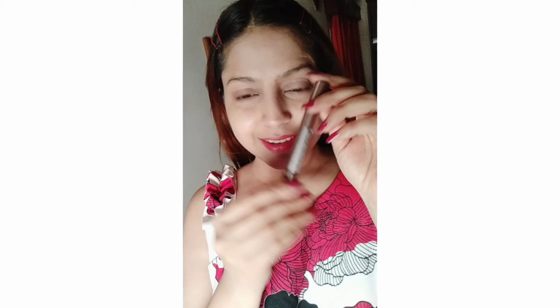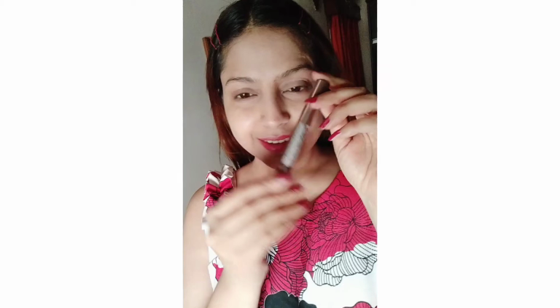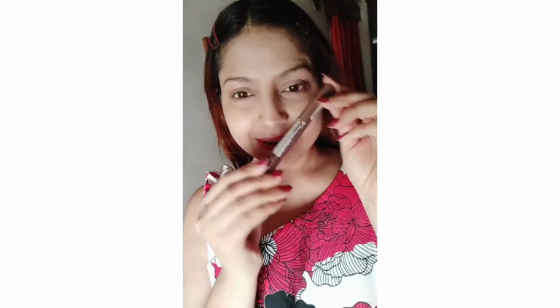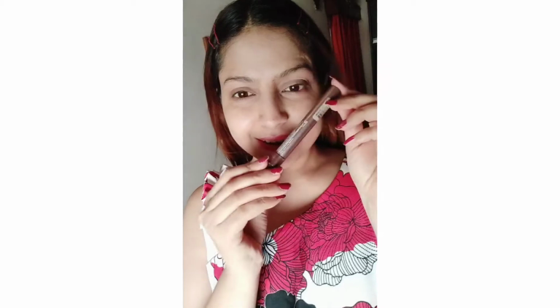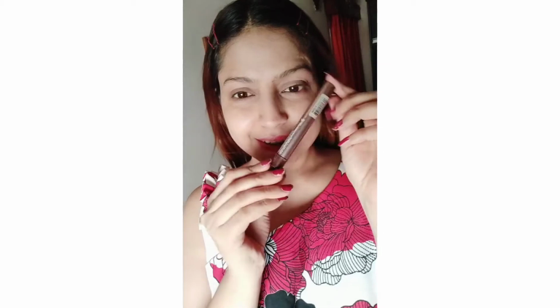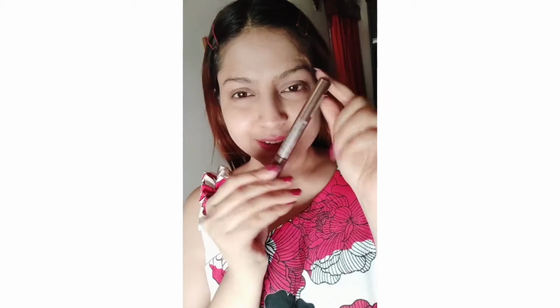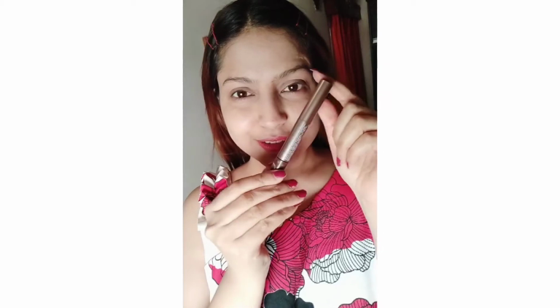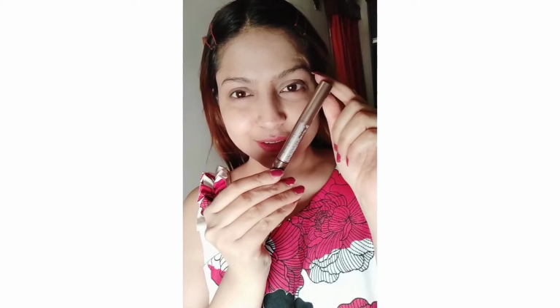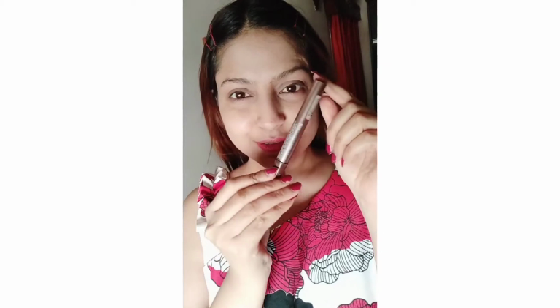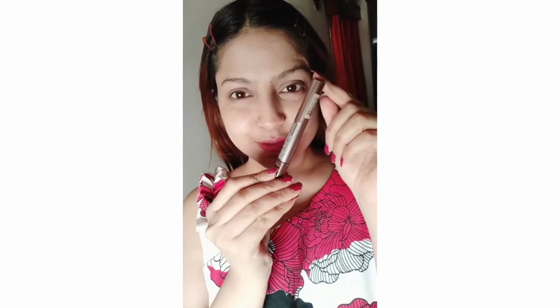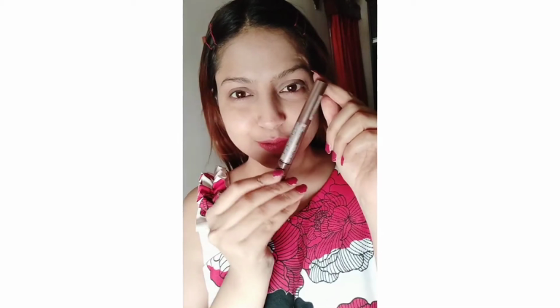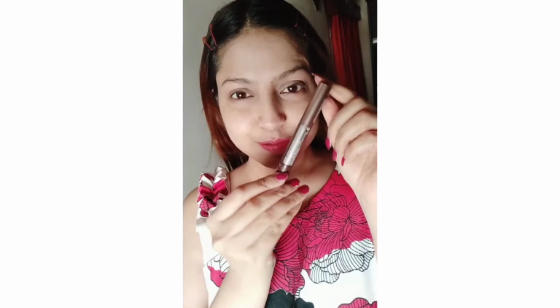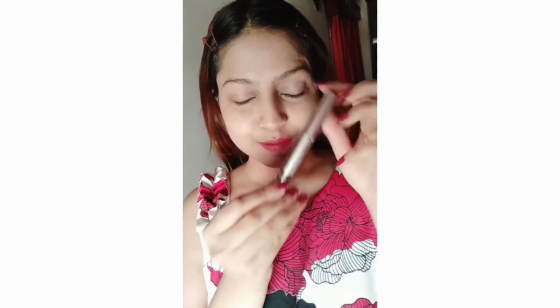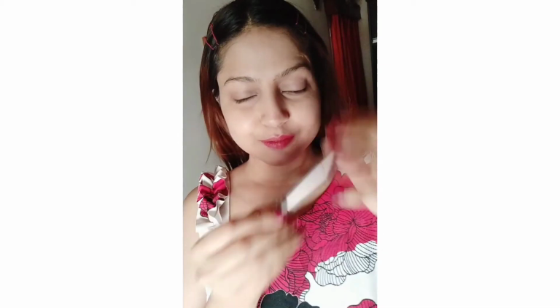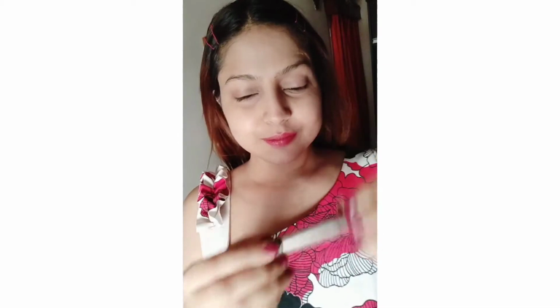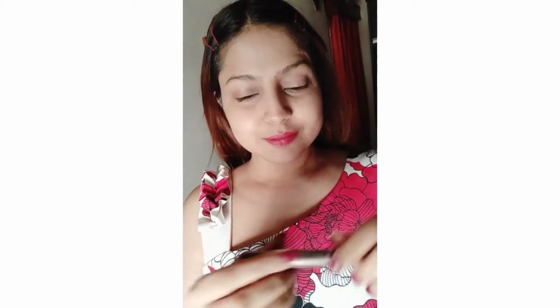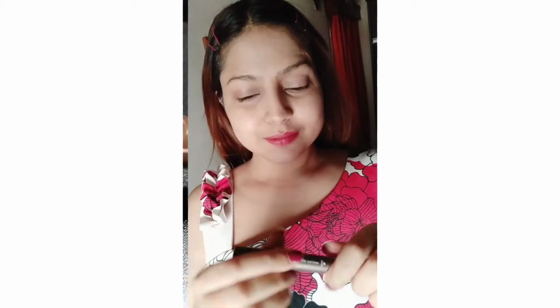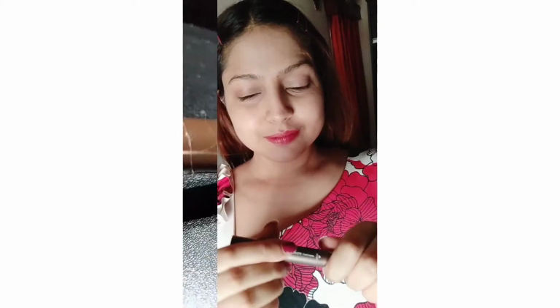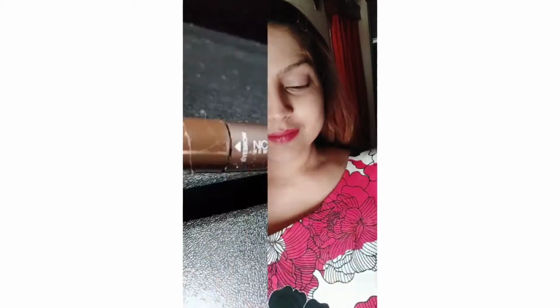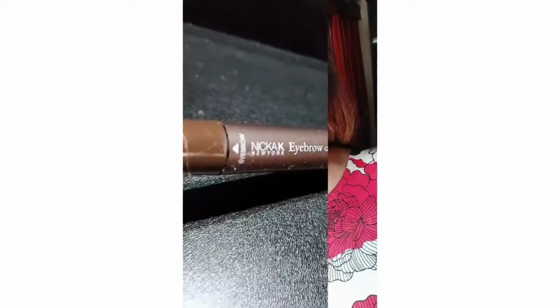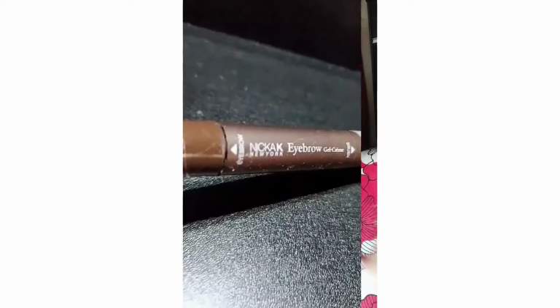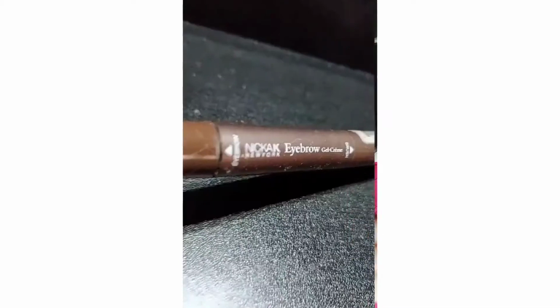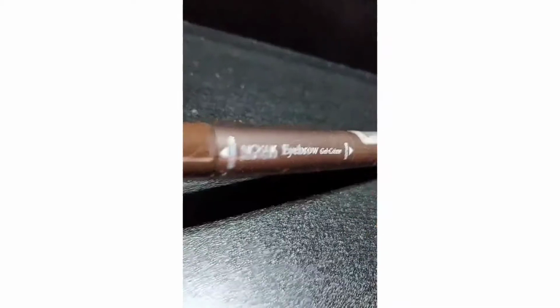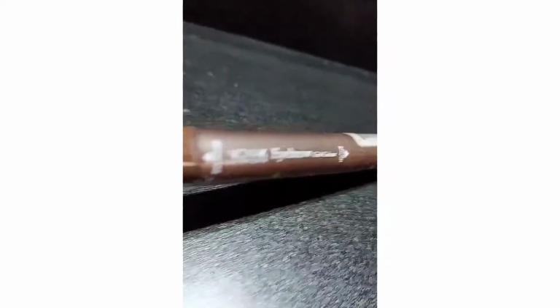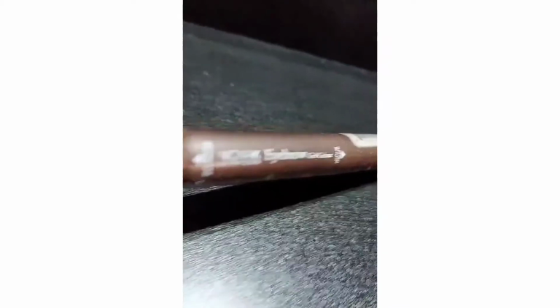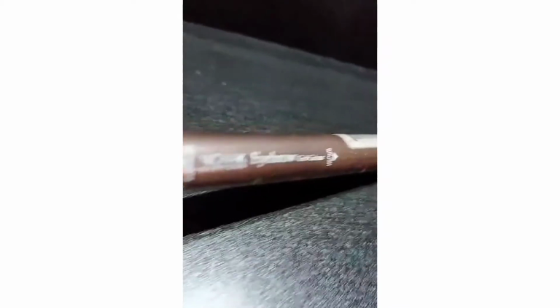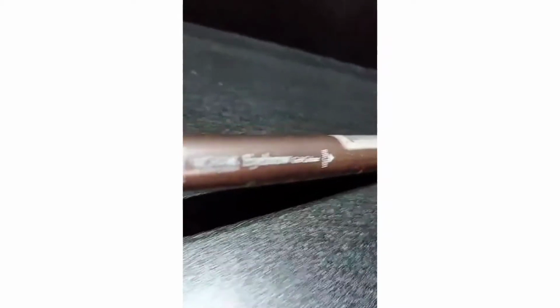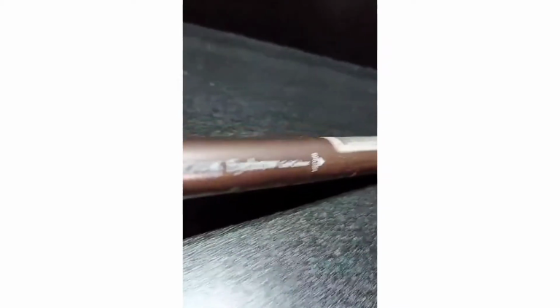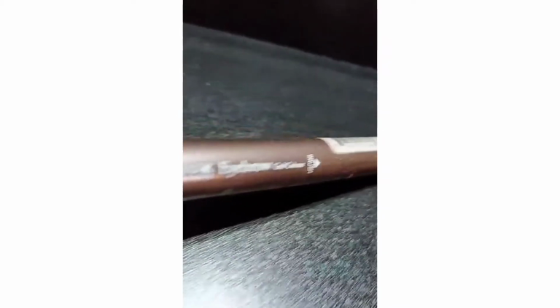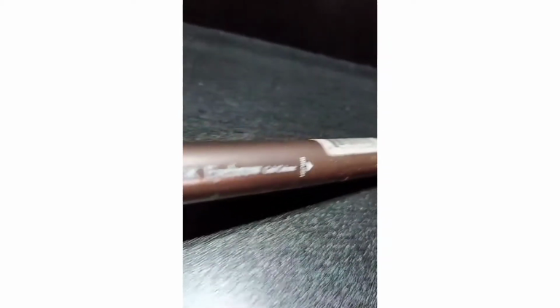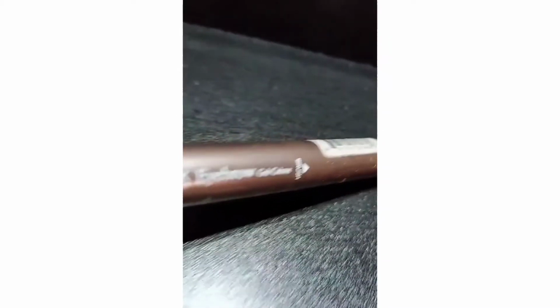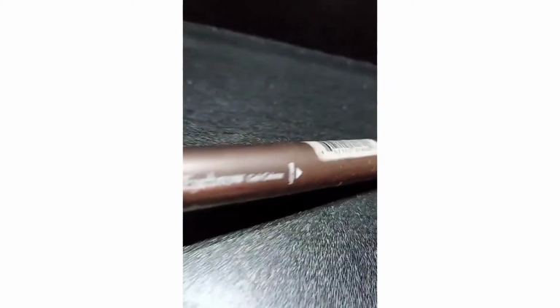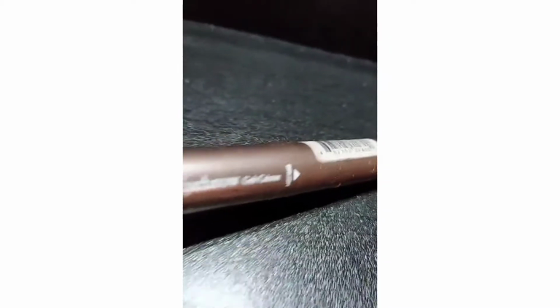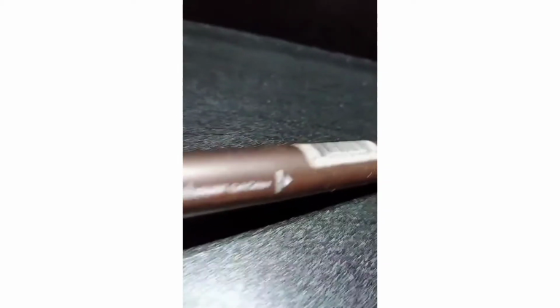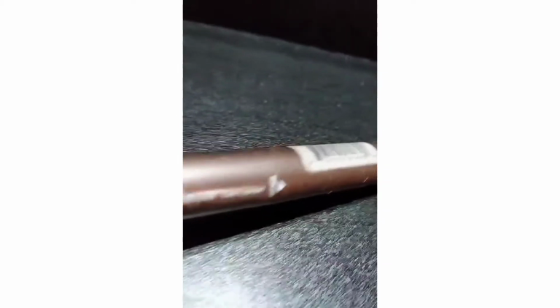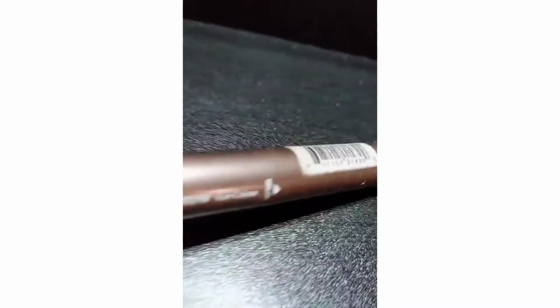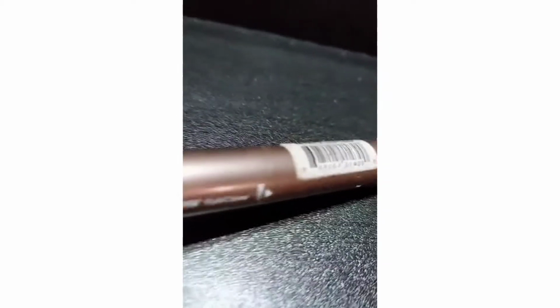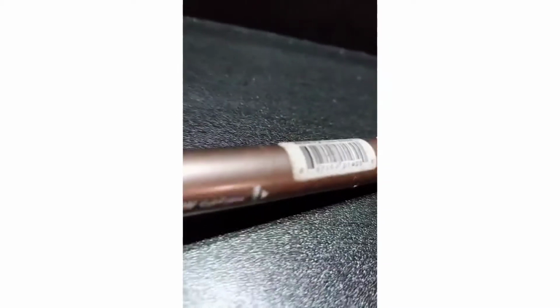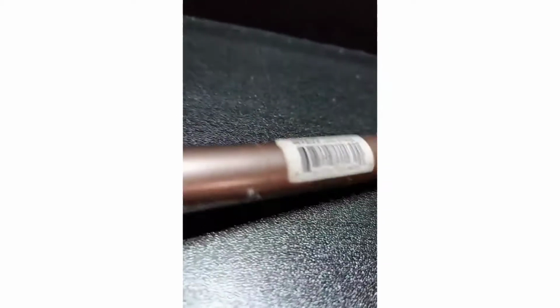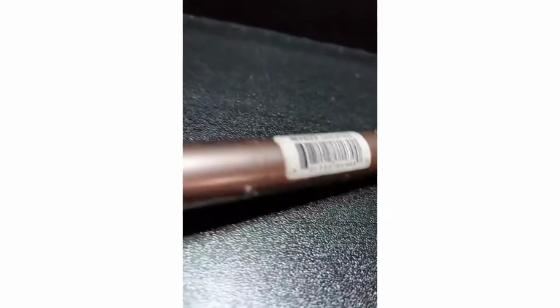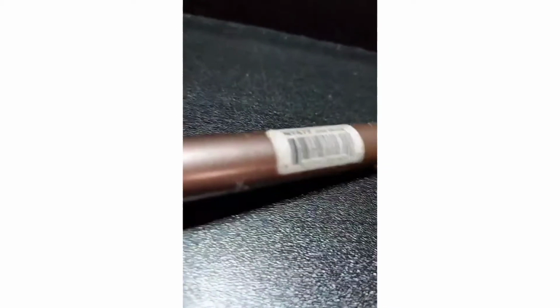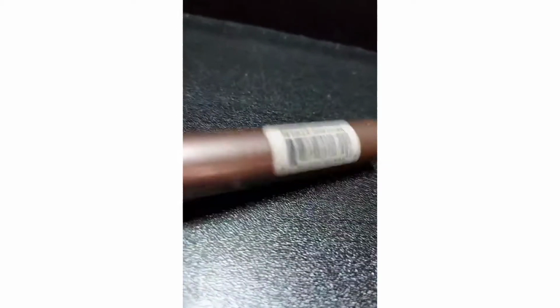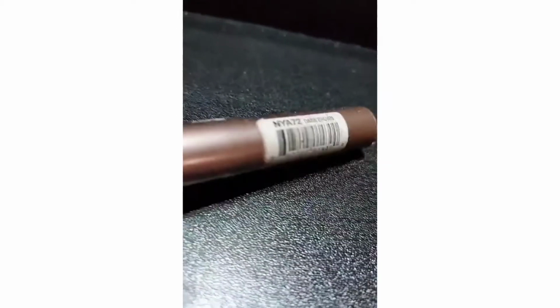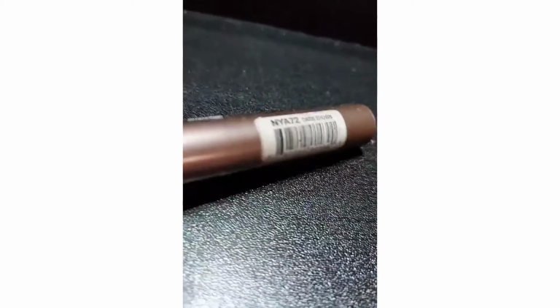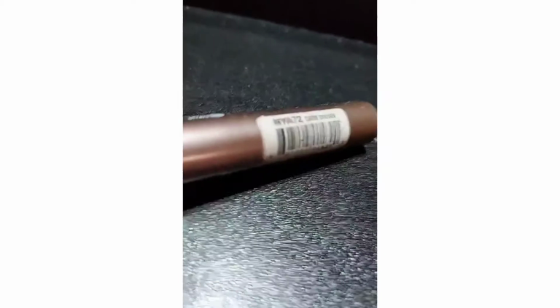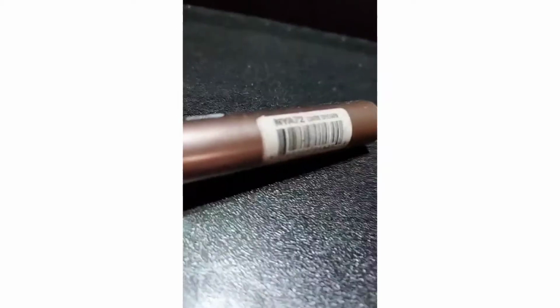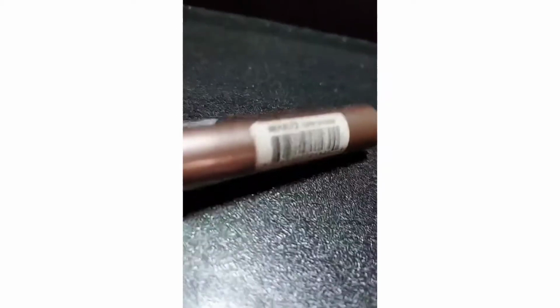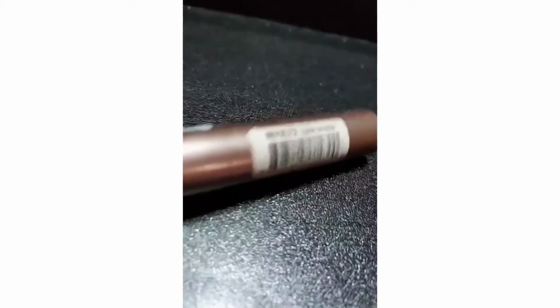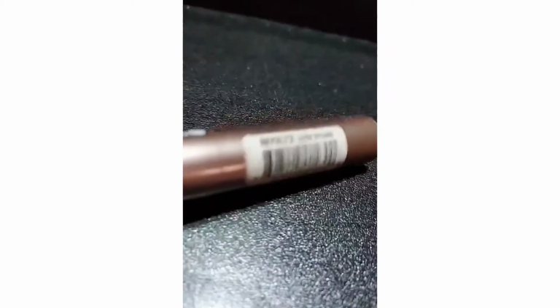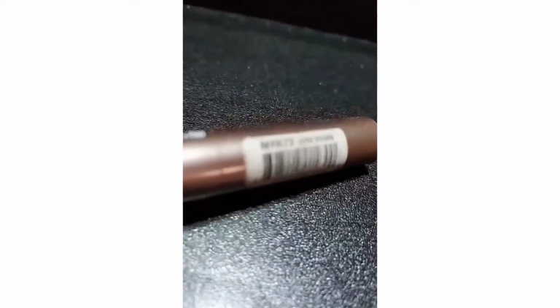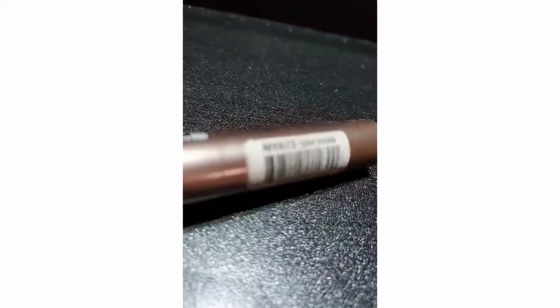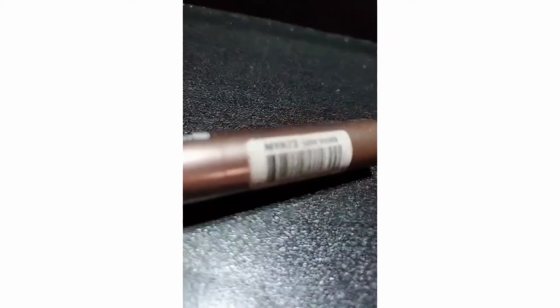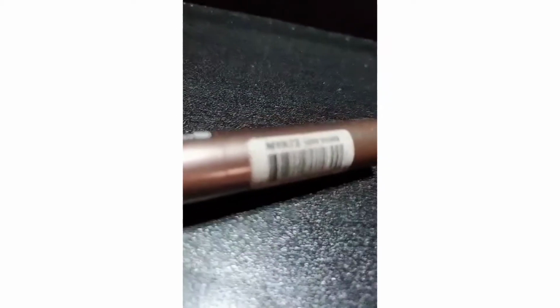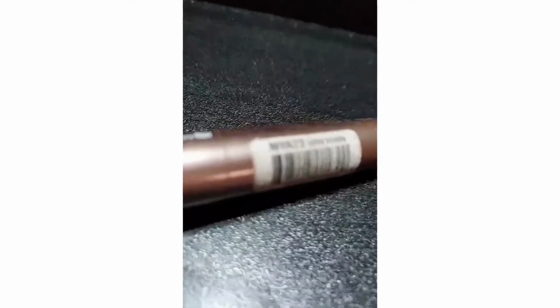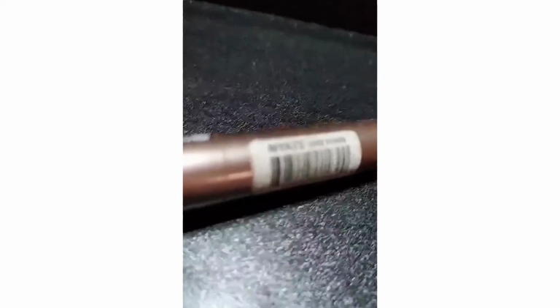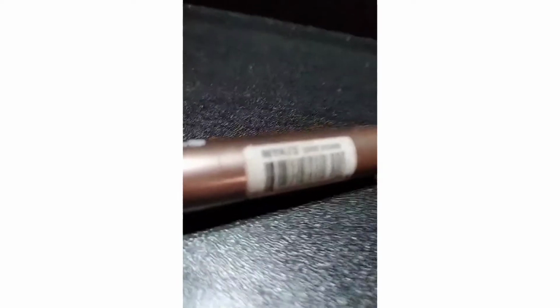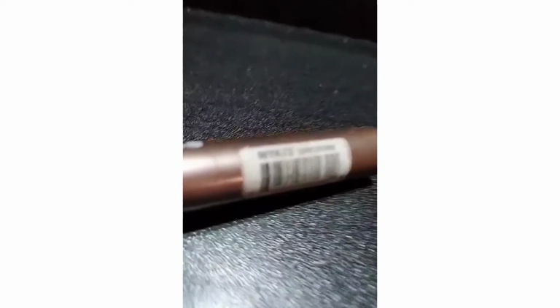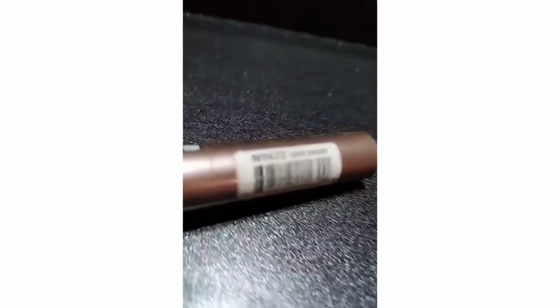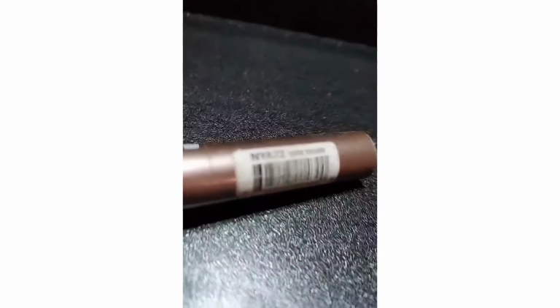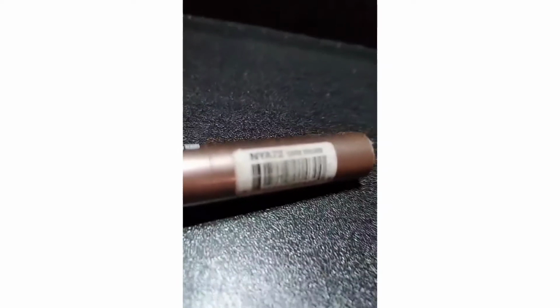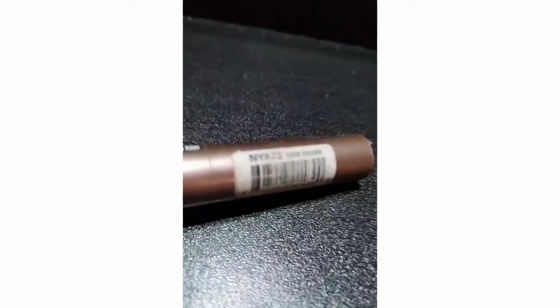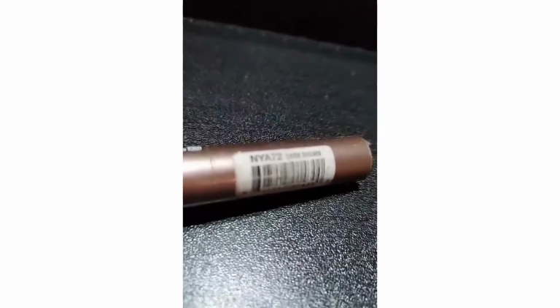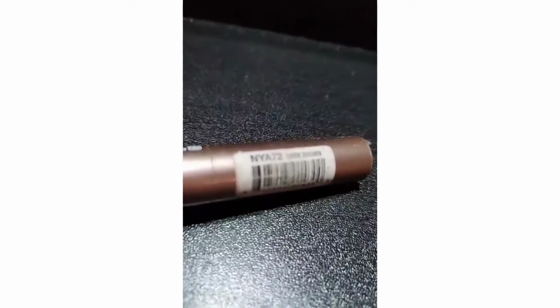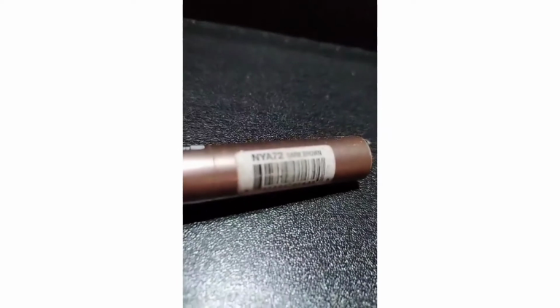Hello, today in this eyebrow tutorial I am using the Nika Ki eyebrow gel cream. This is in the shade dark brown.